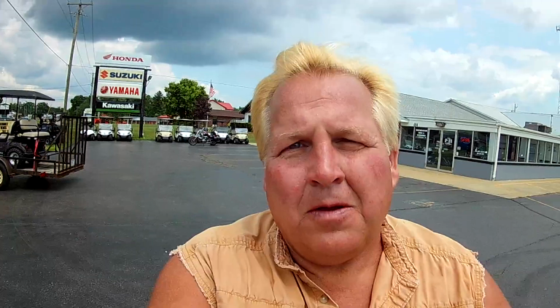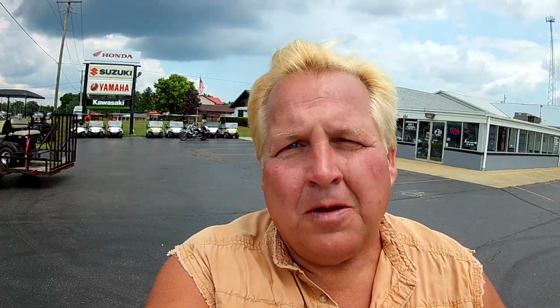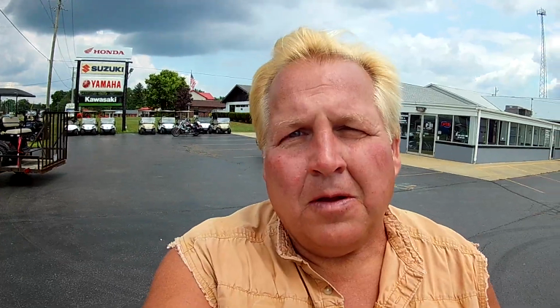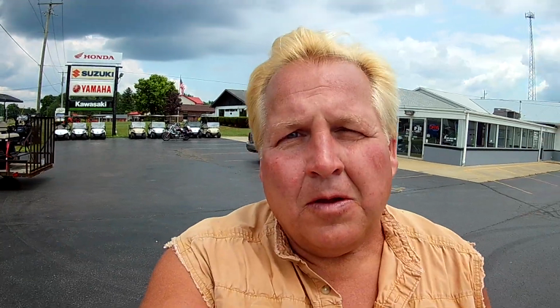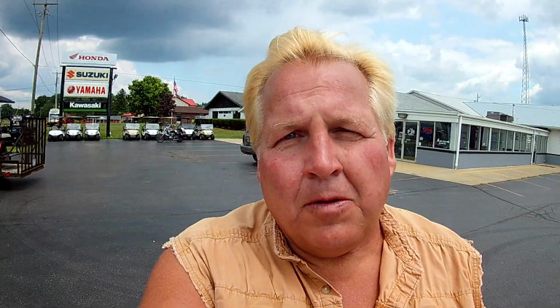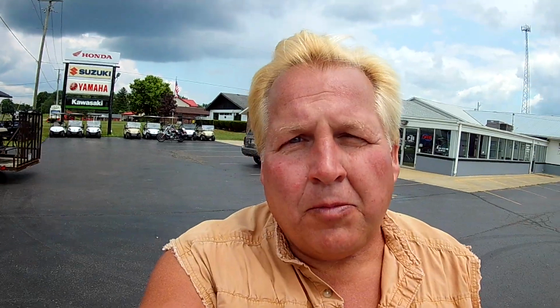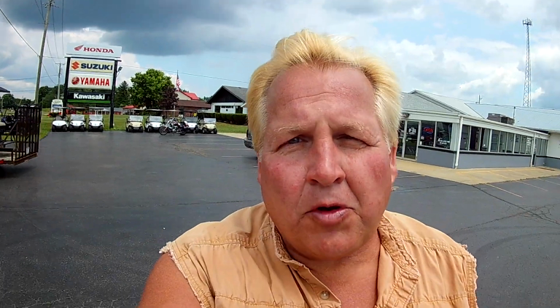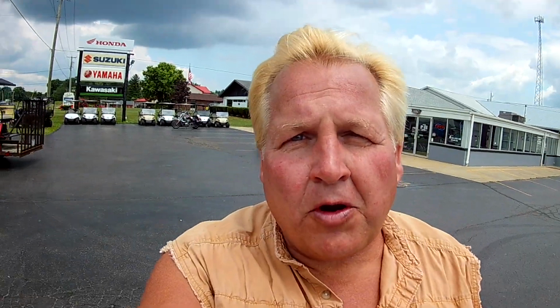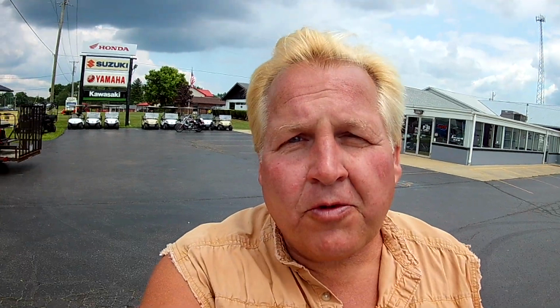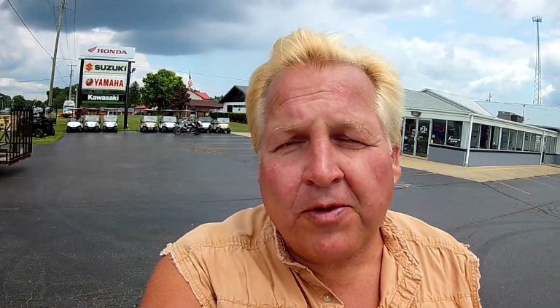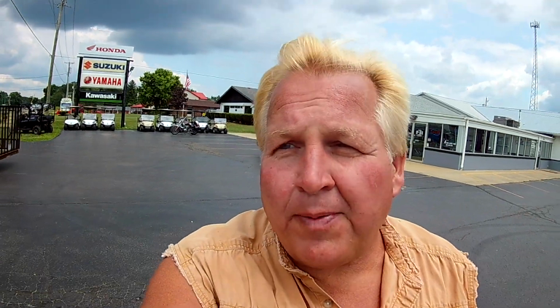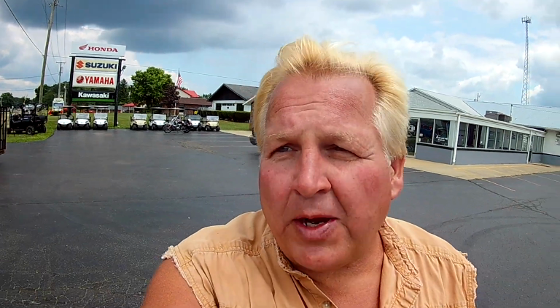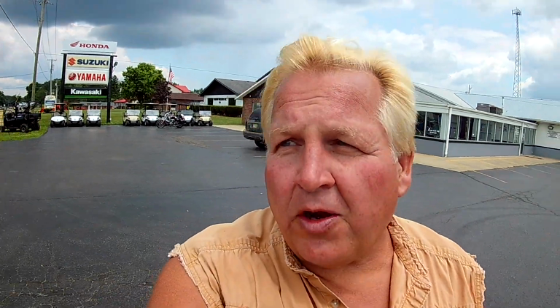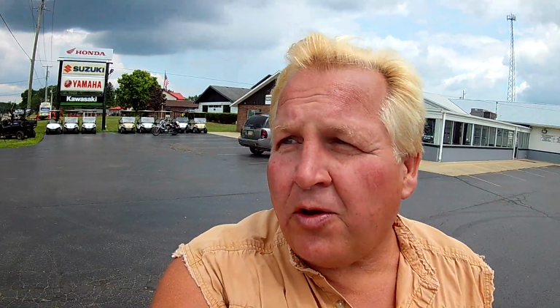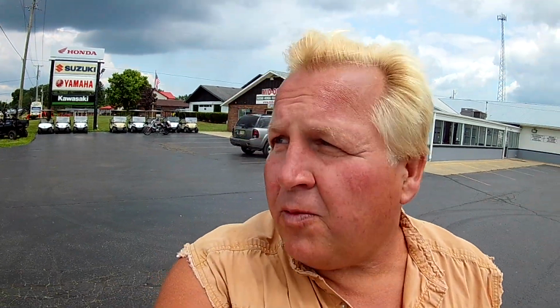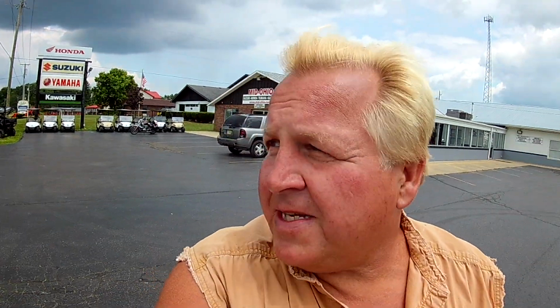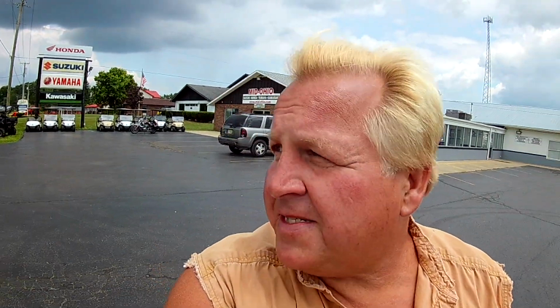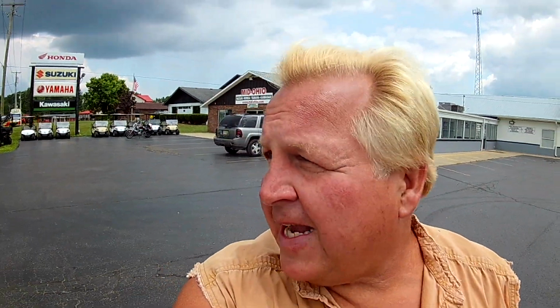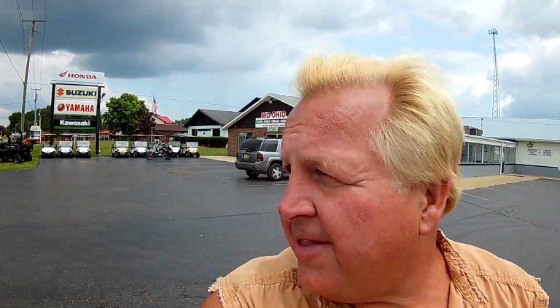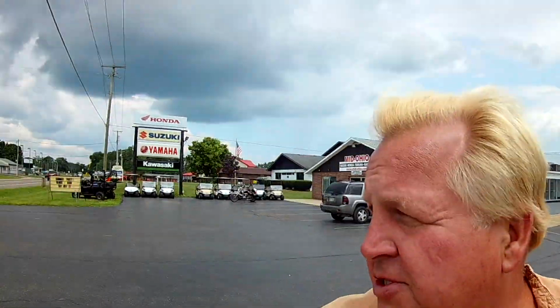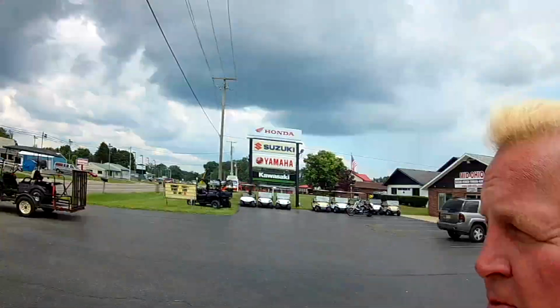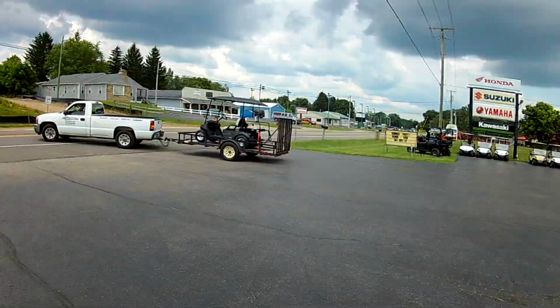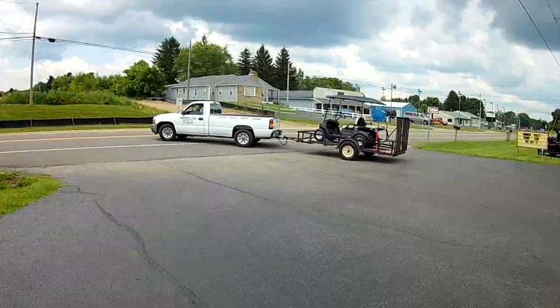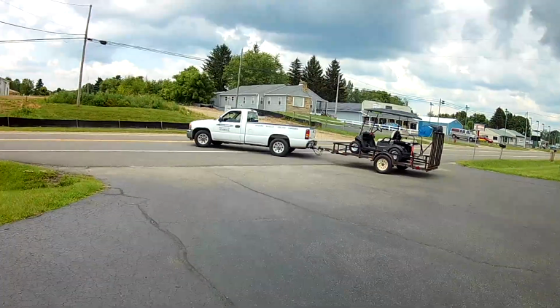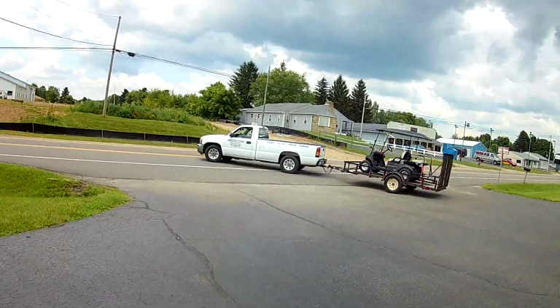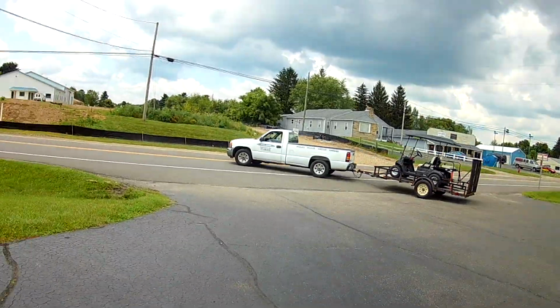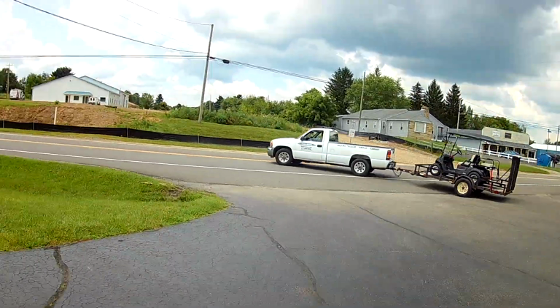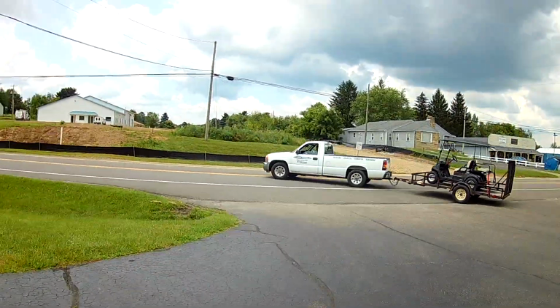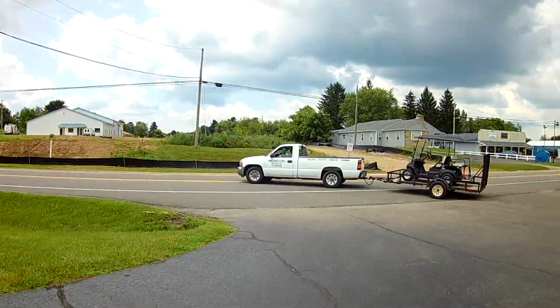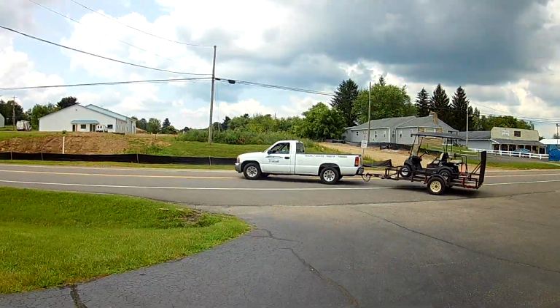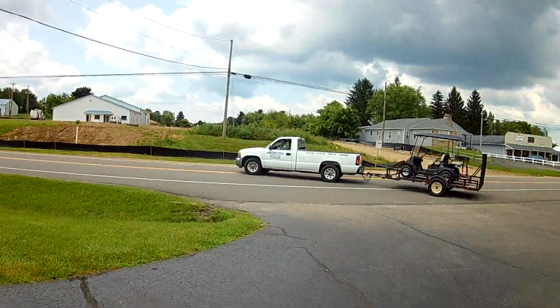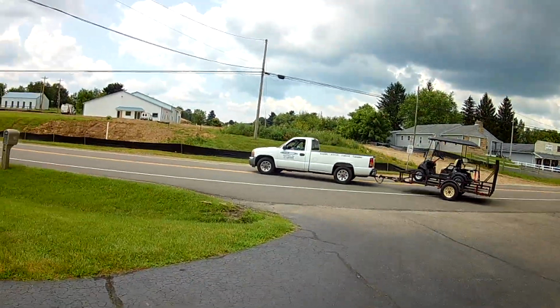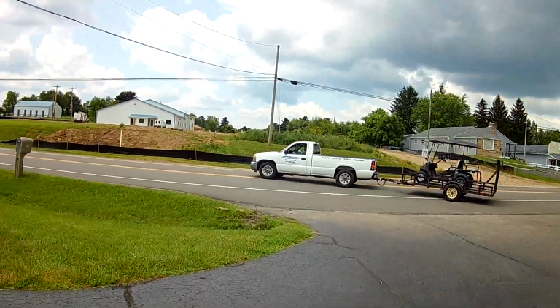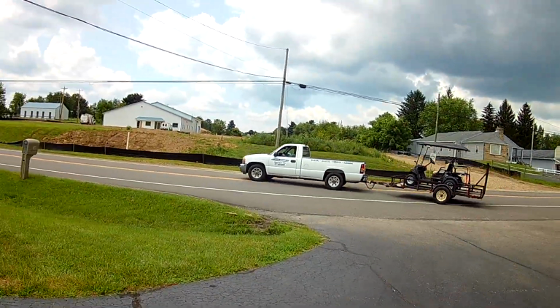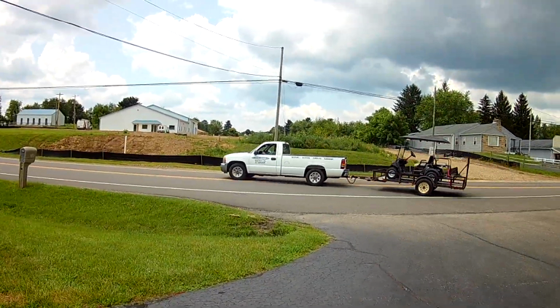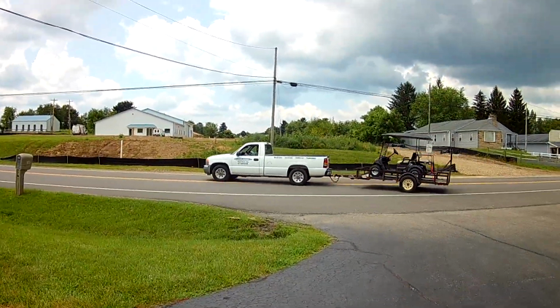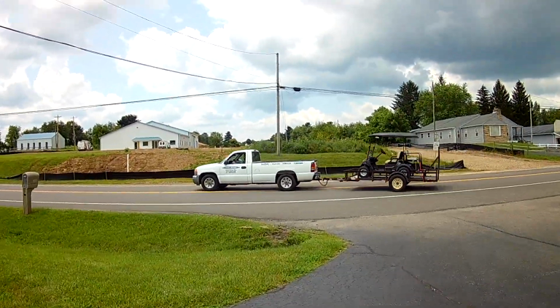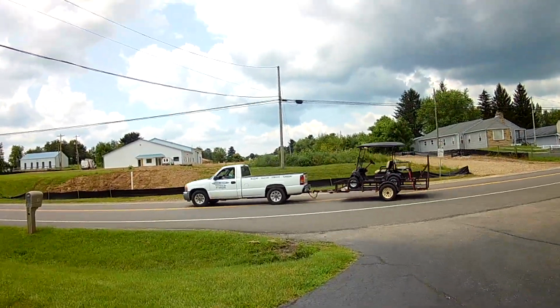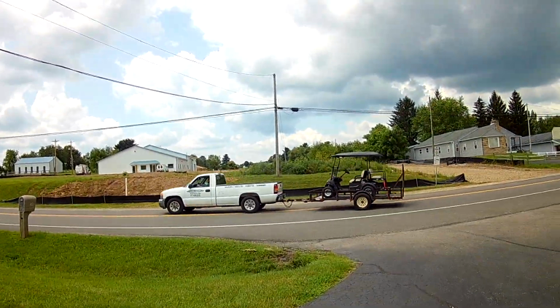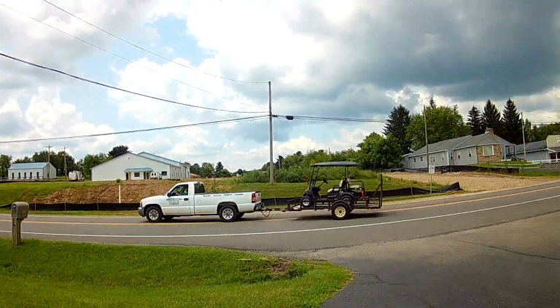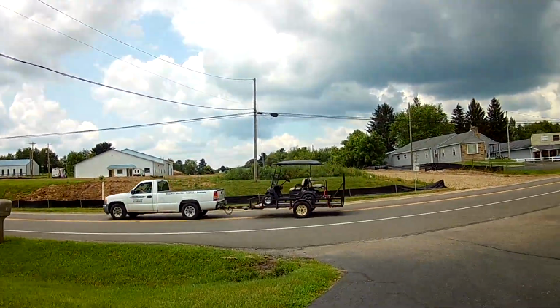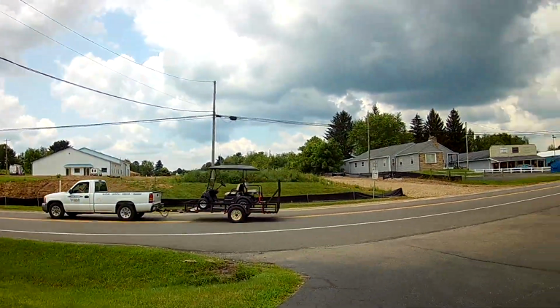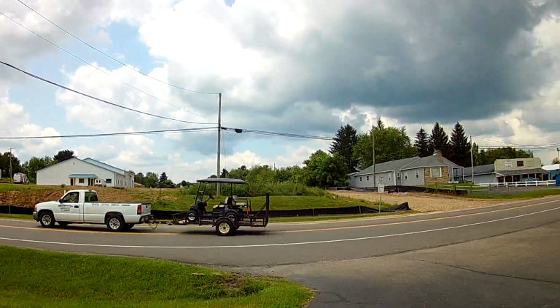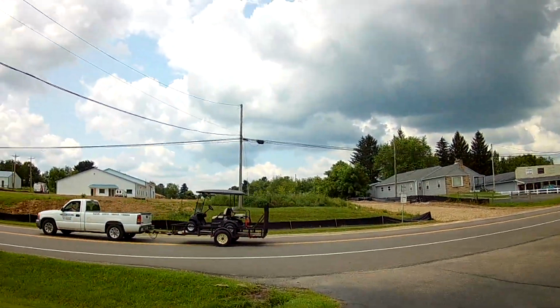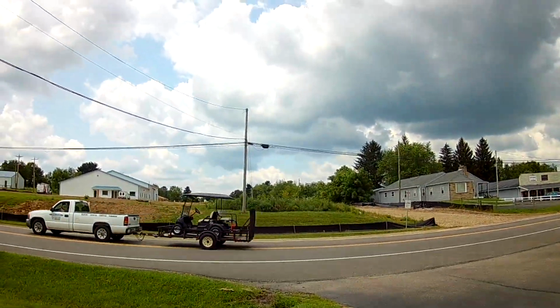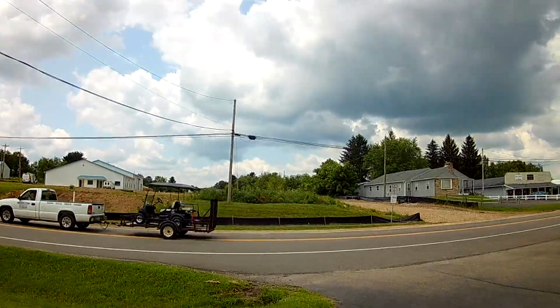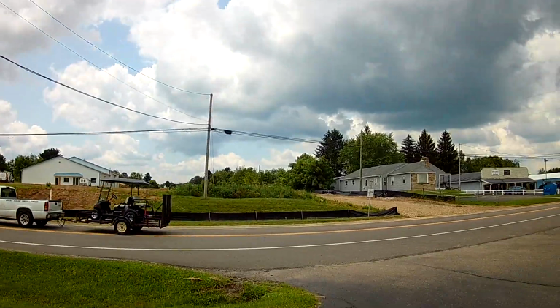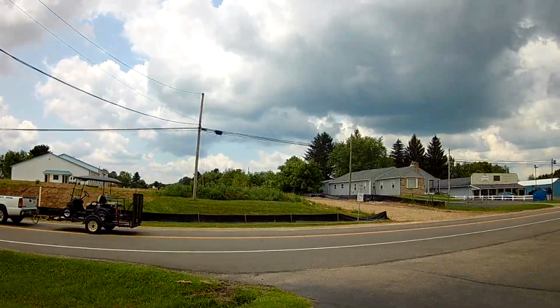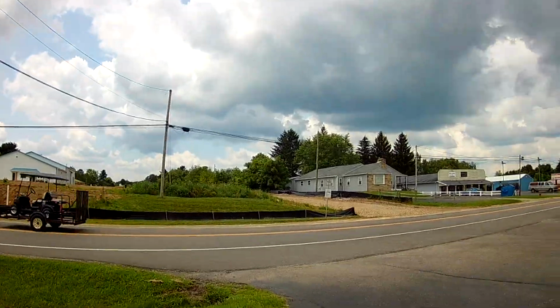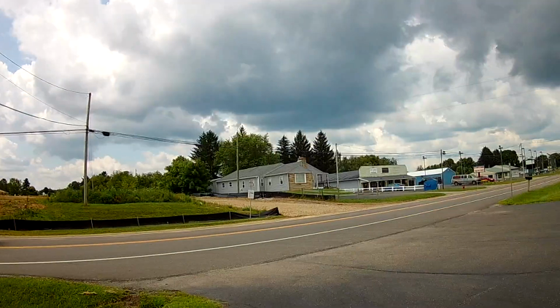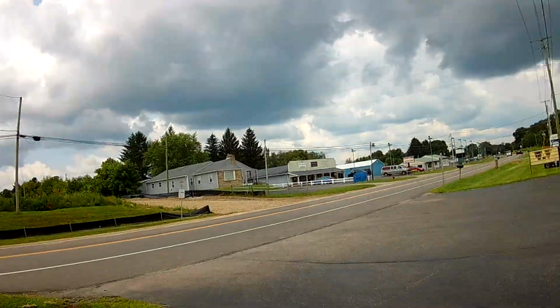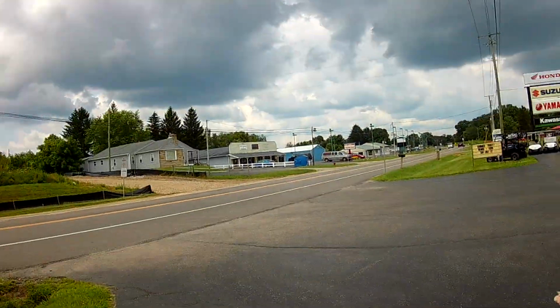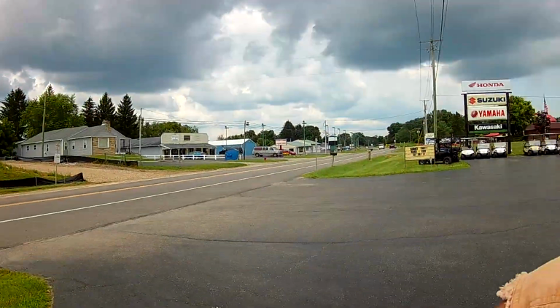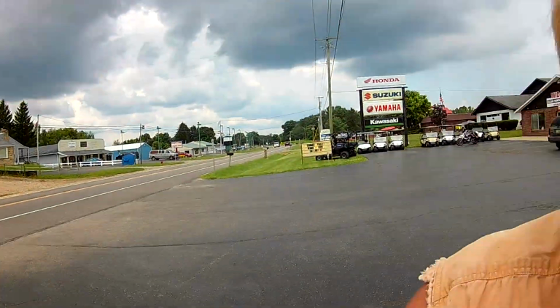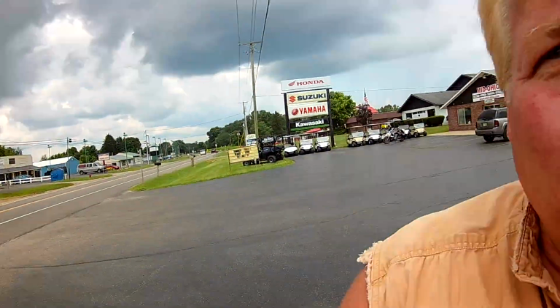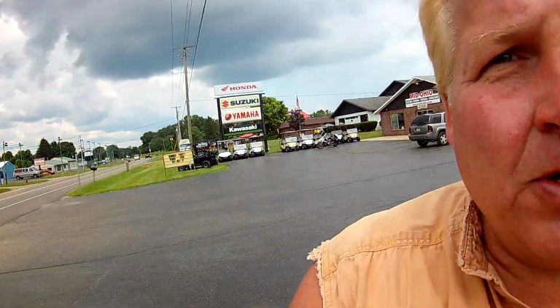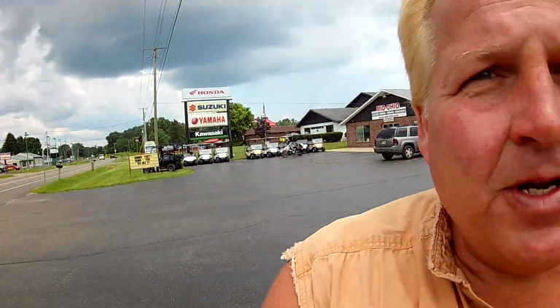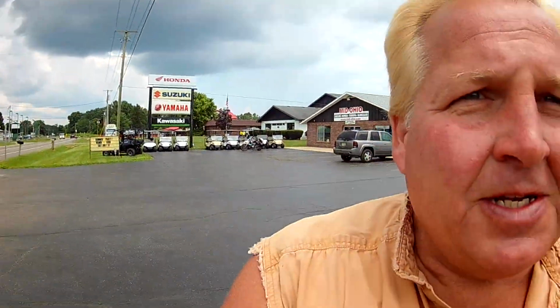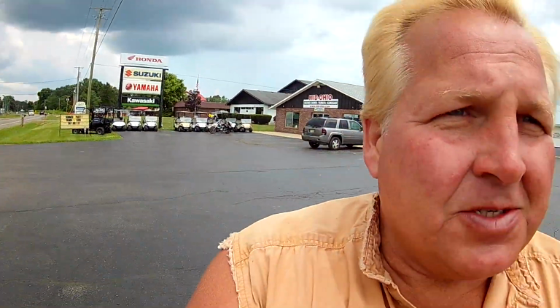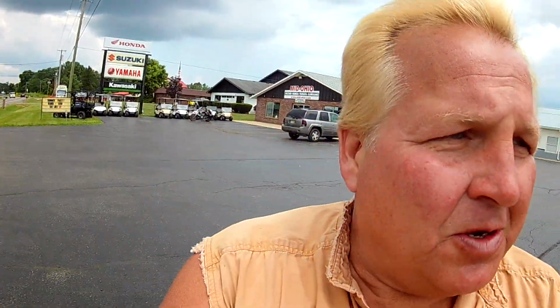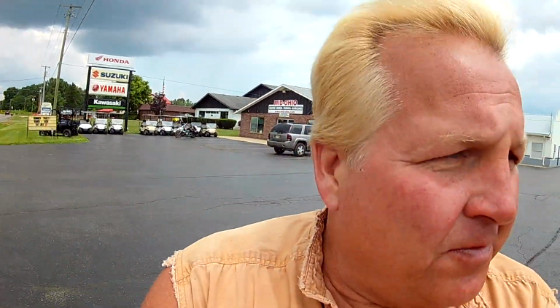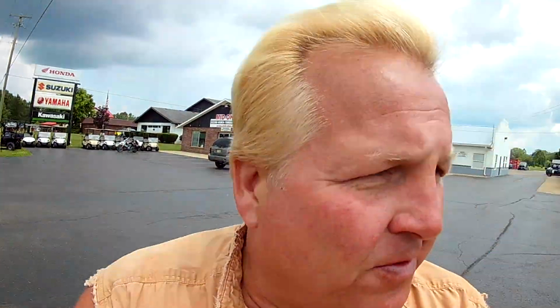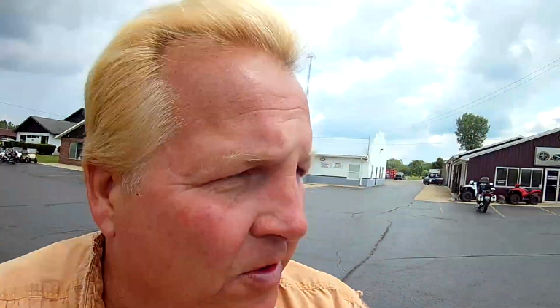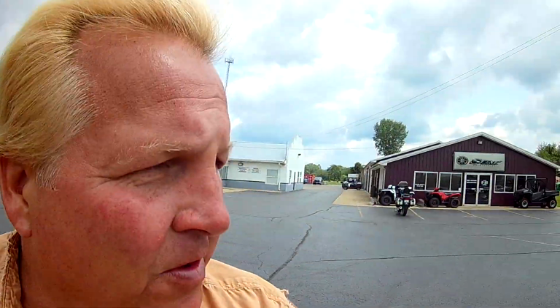We're going to be here Wednesday the 23rd. He's delivering a new green ice golf cart.